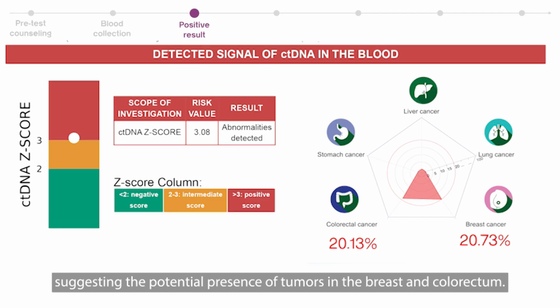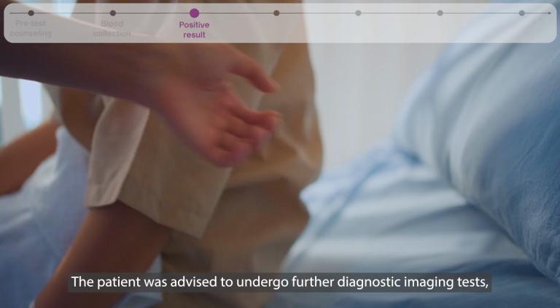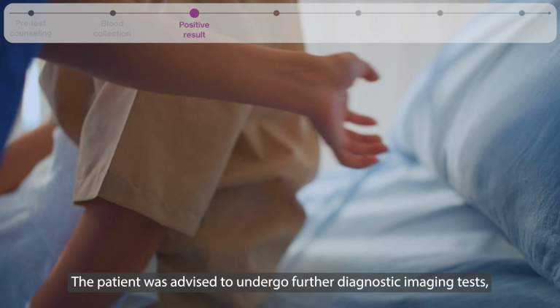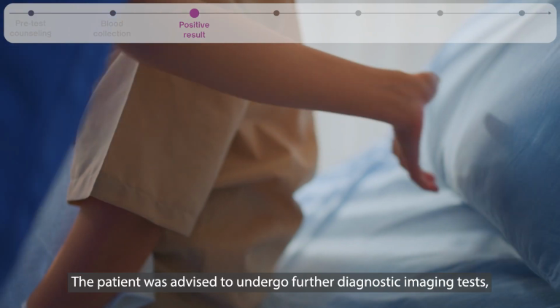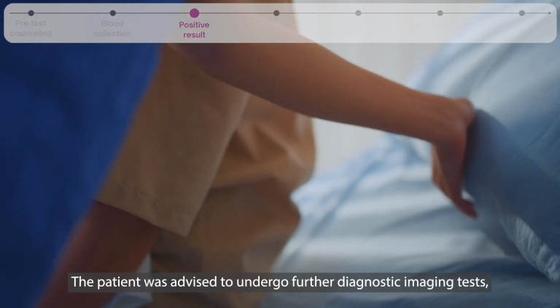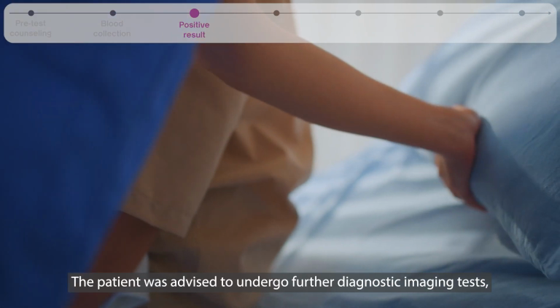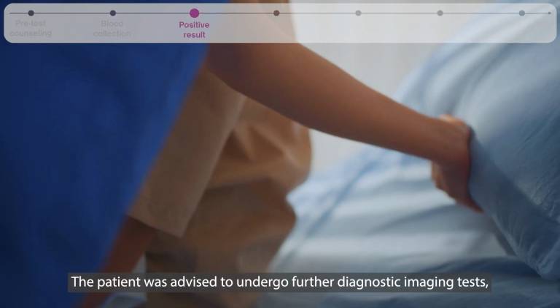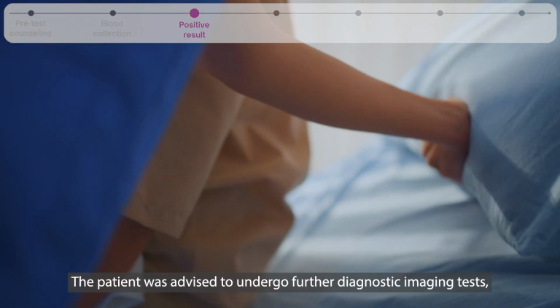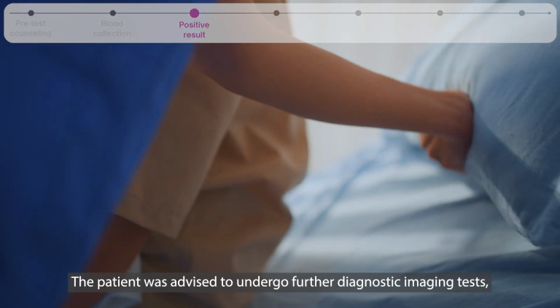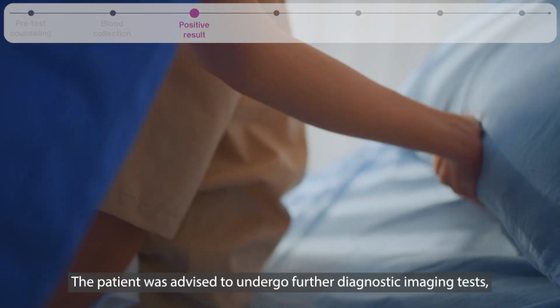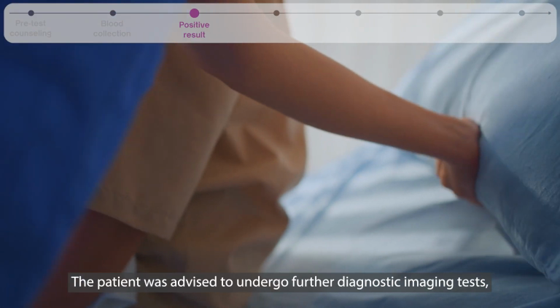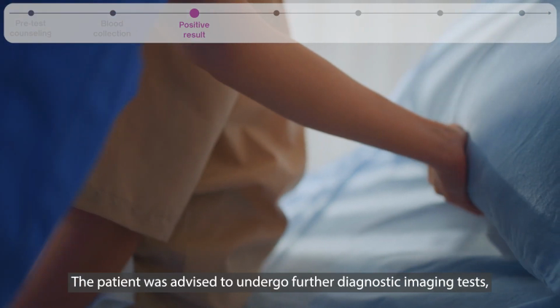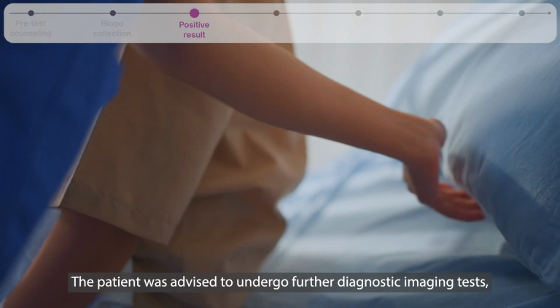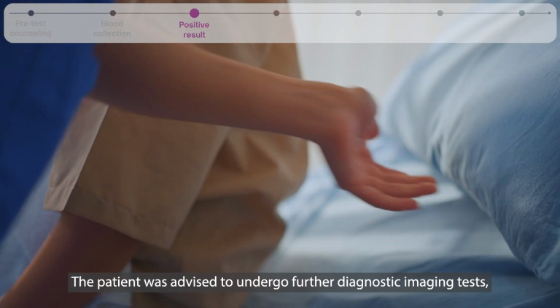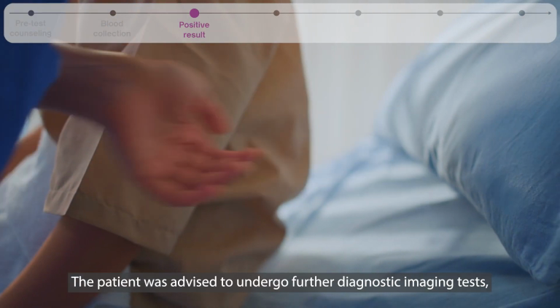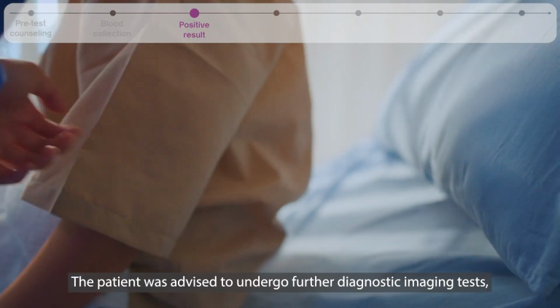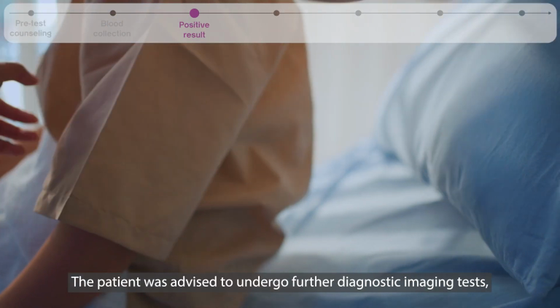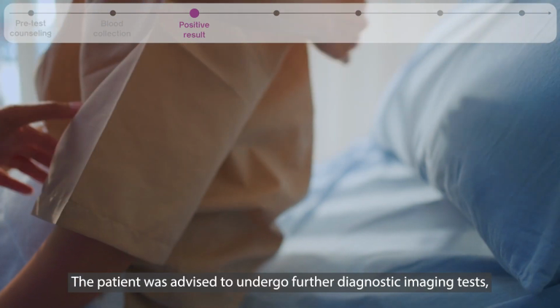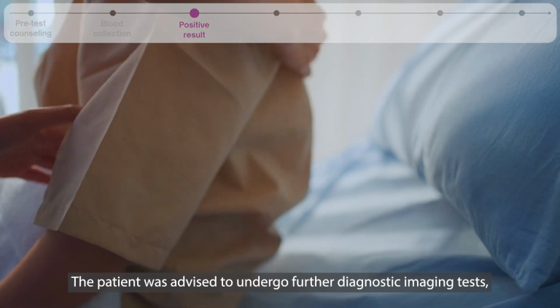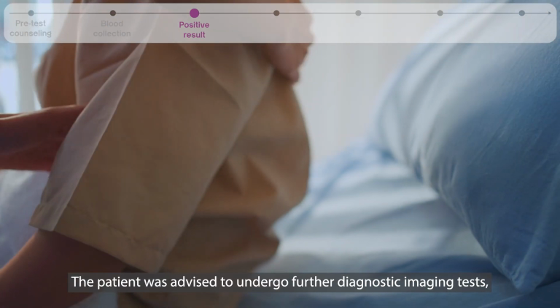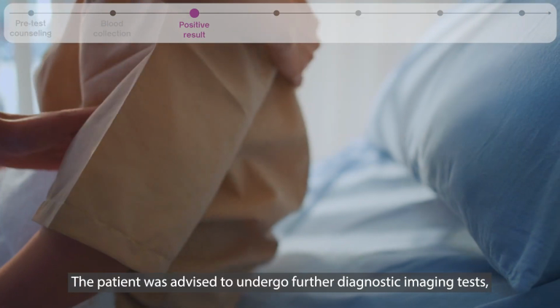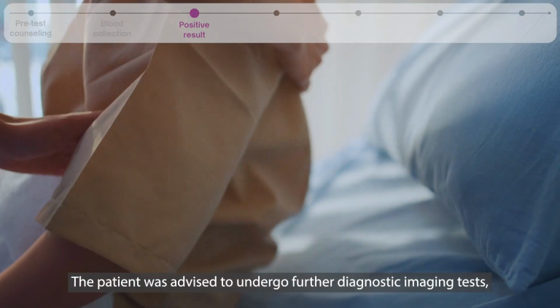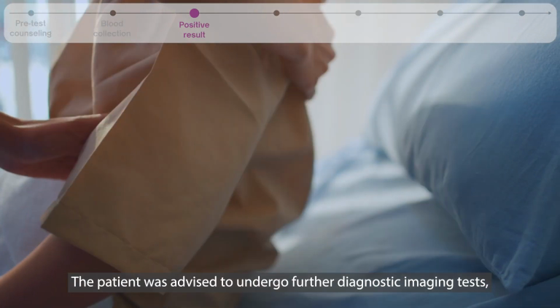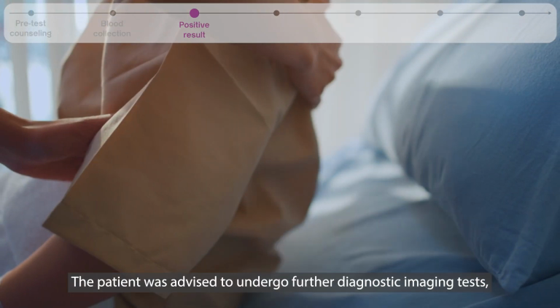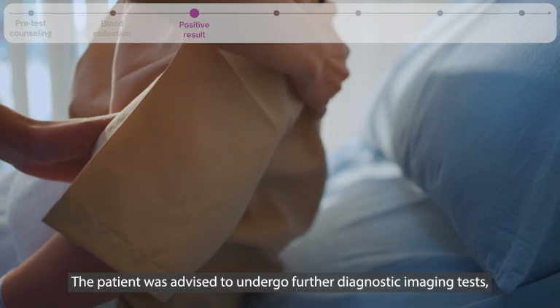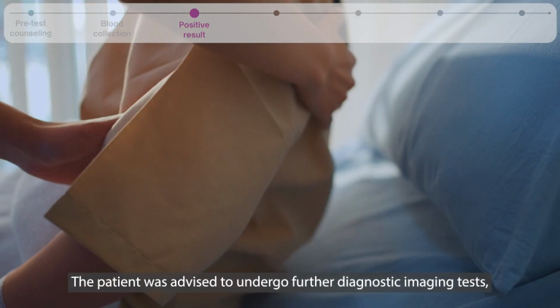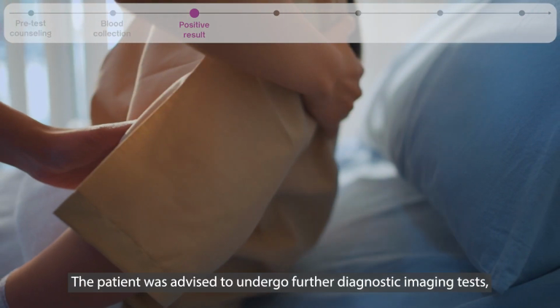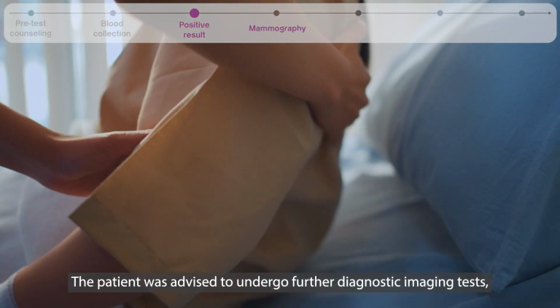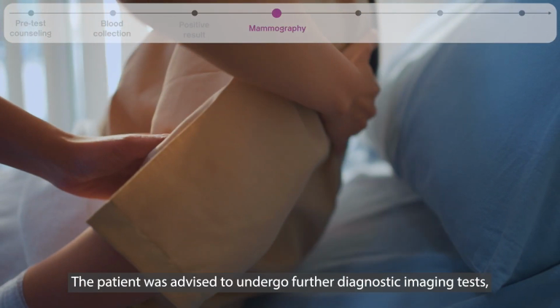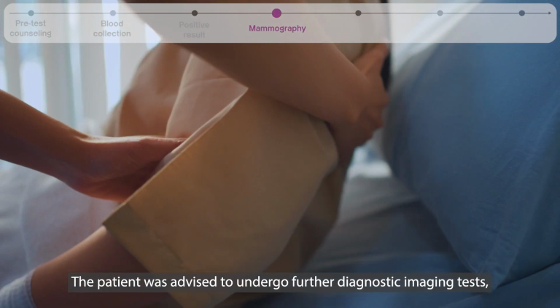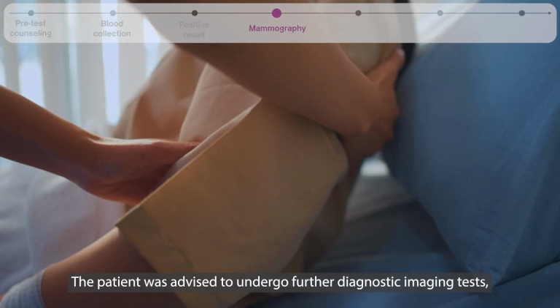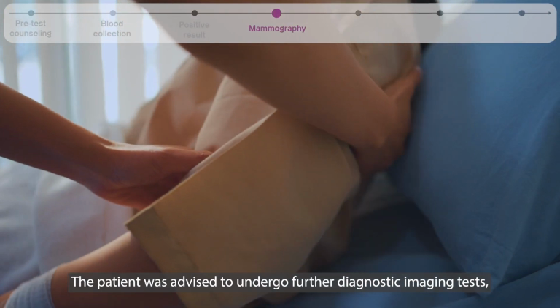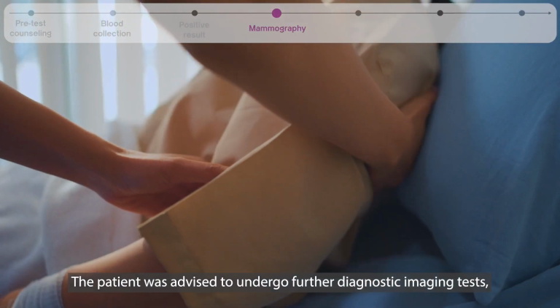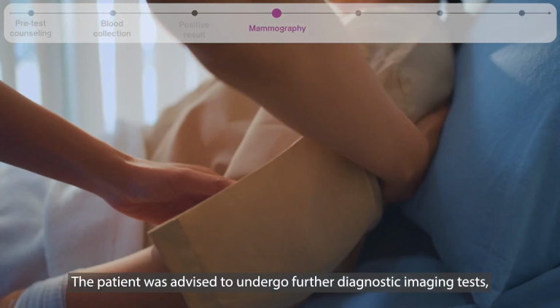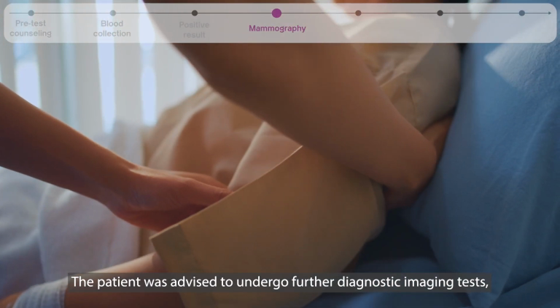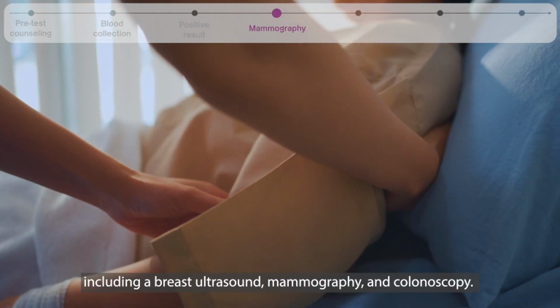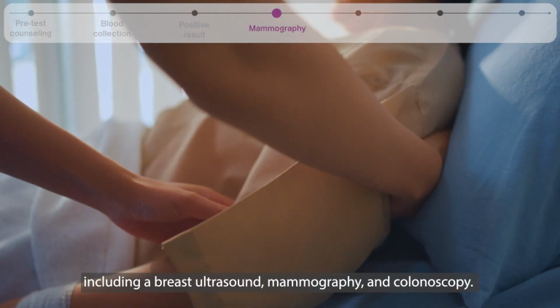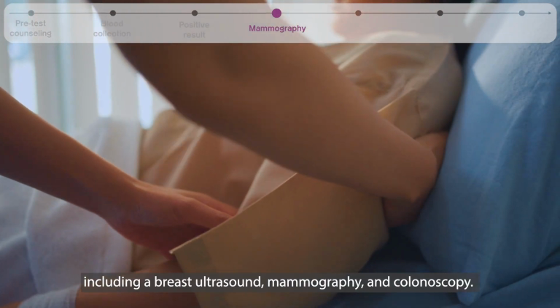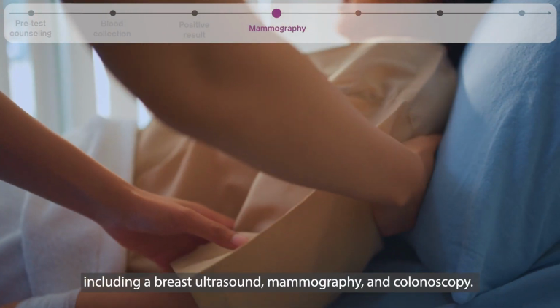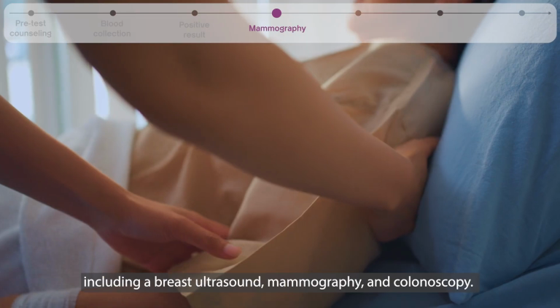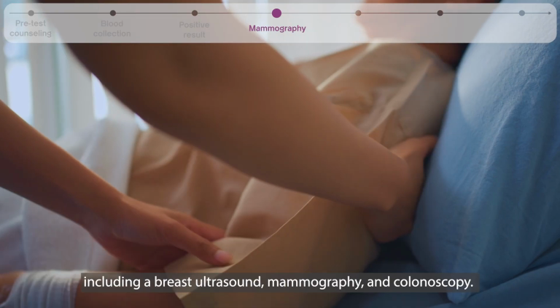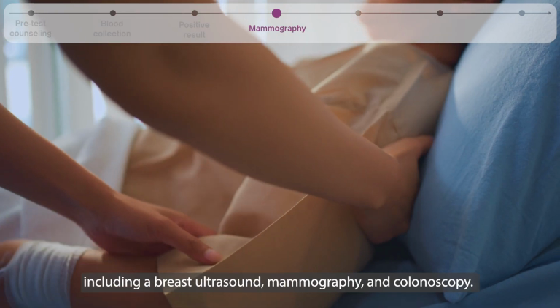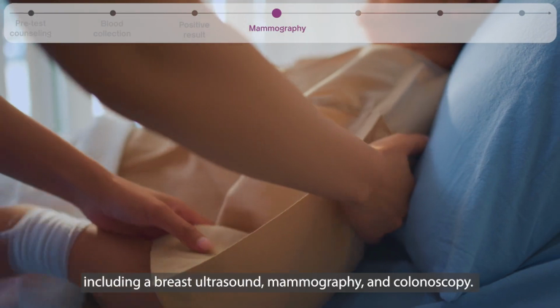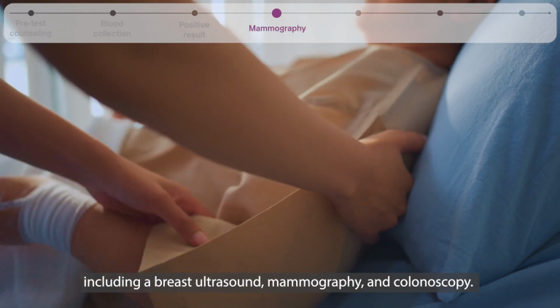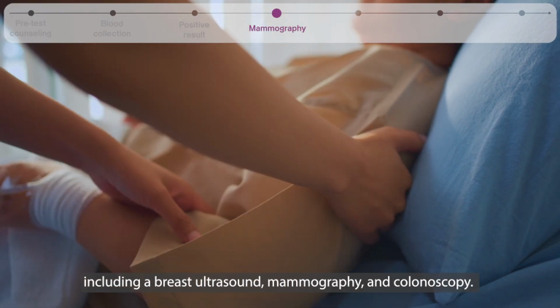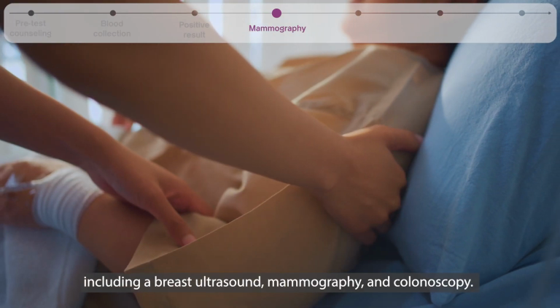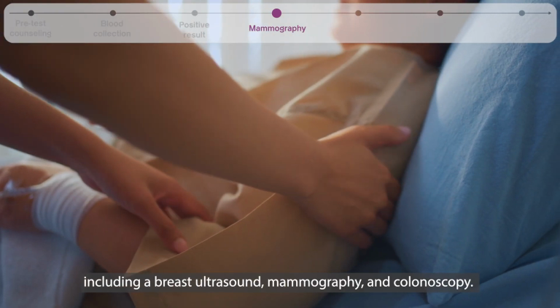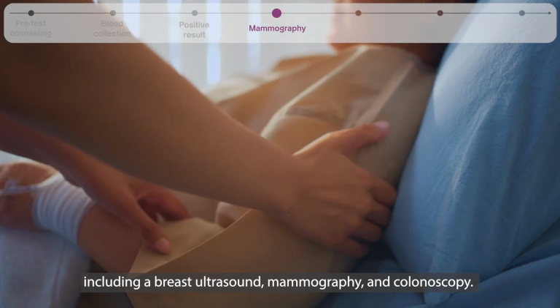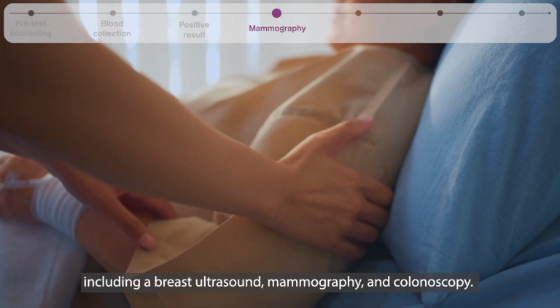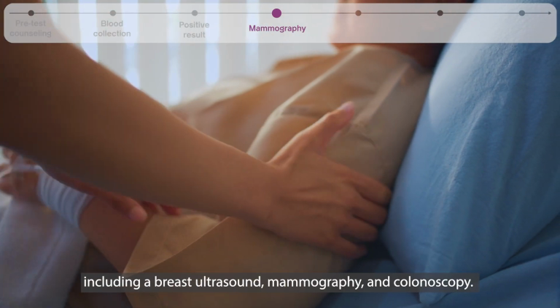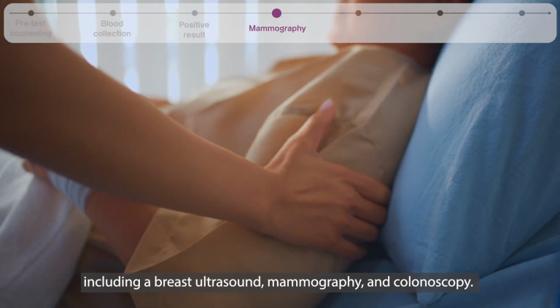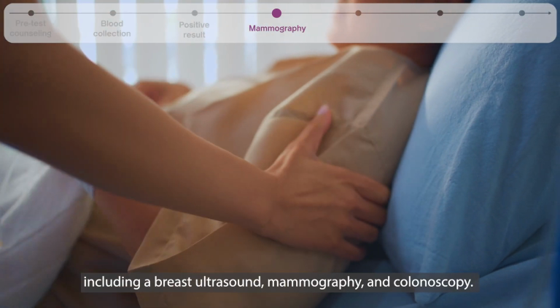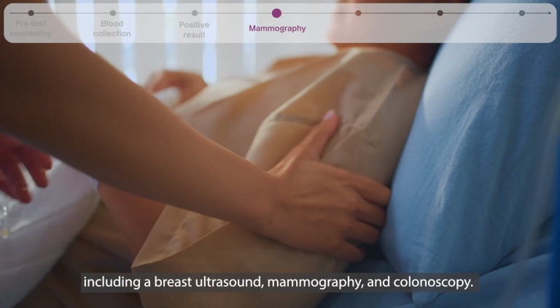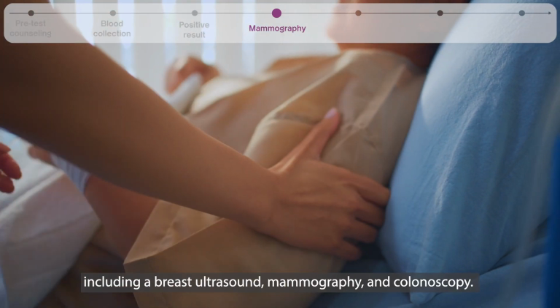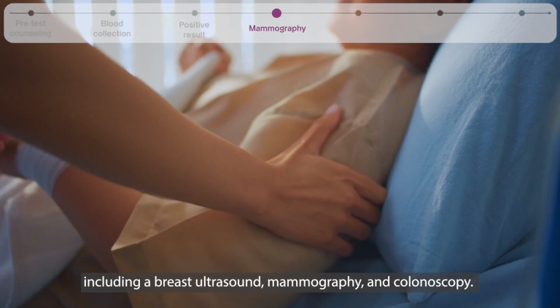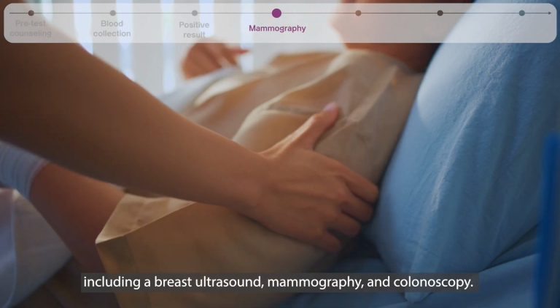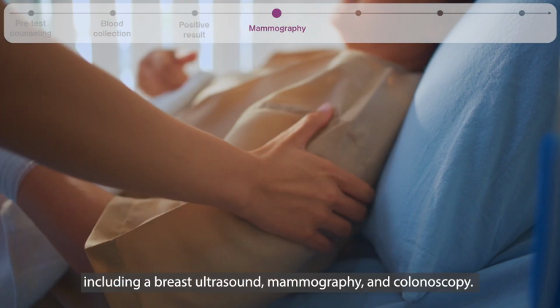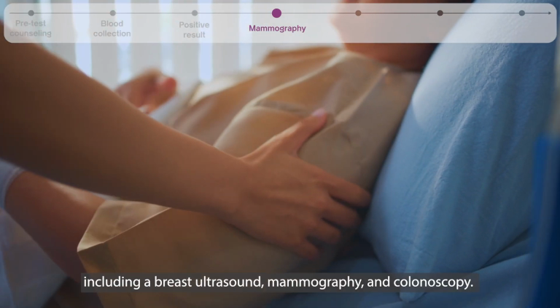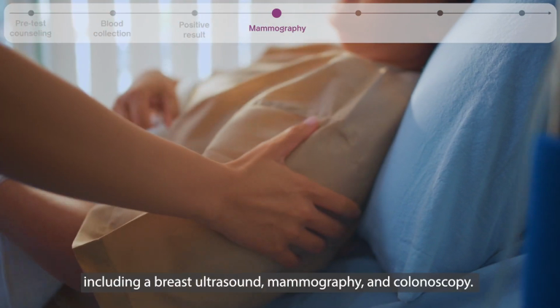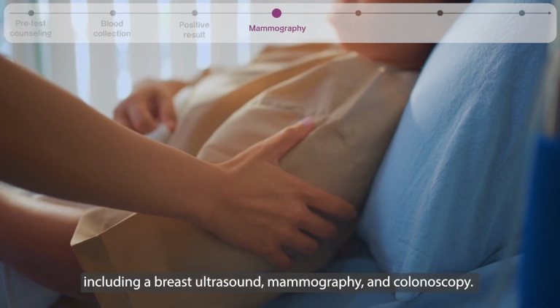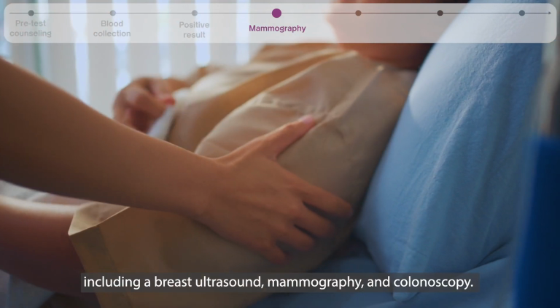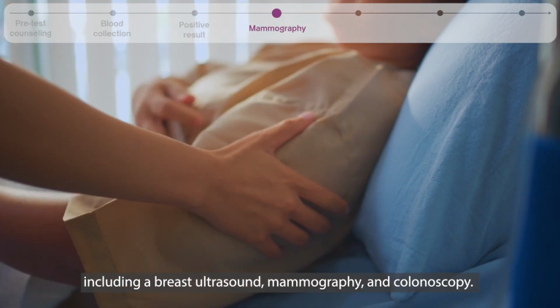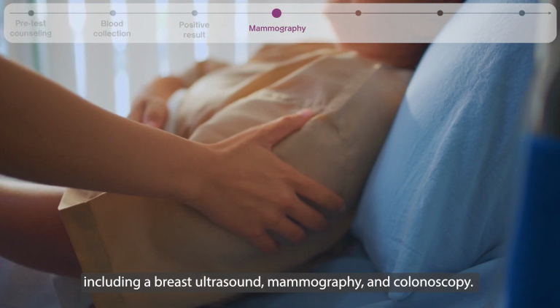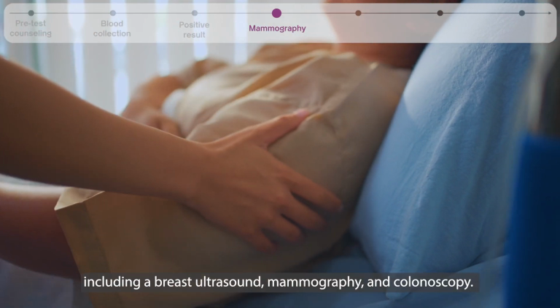The patient was advised to undergo further diagnostic imaging tests, including a breast ultrasound, mammography, and colonoscopy.